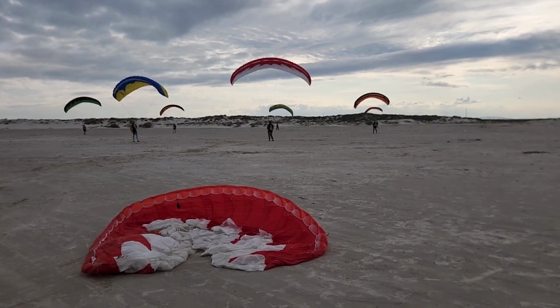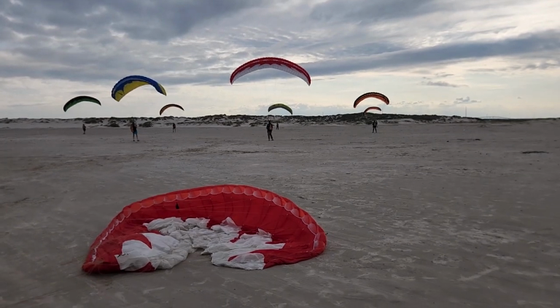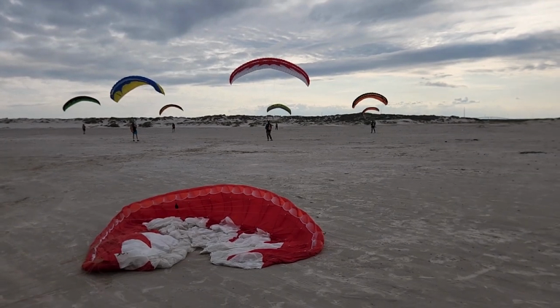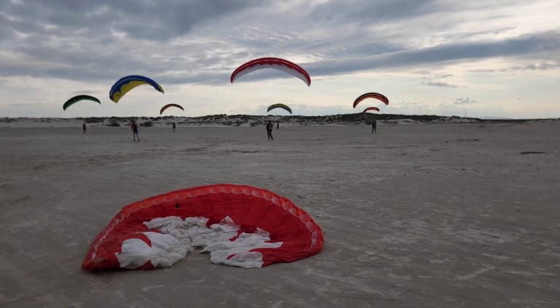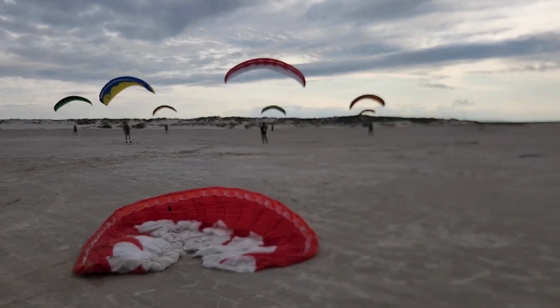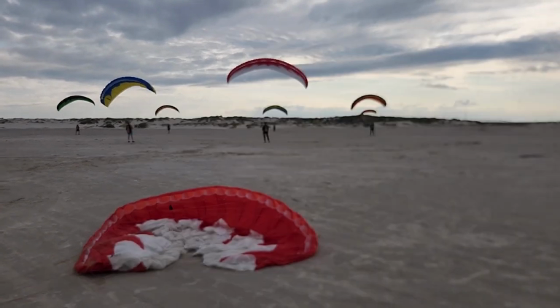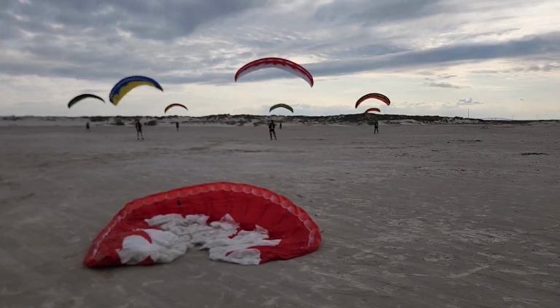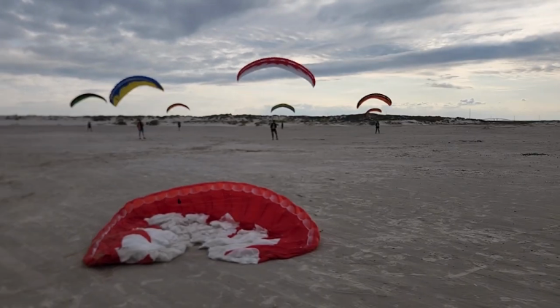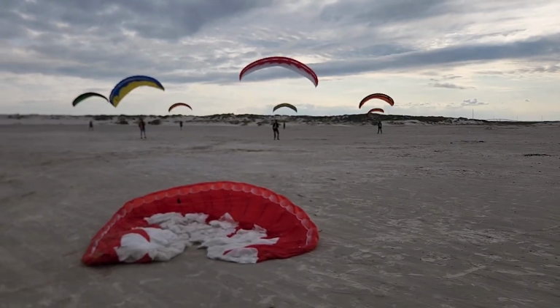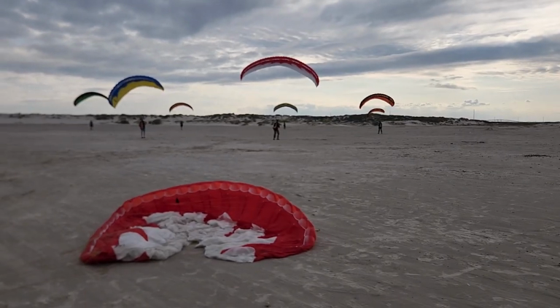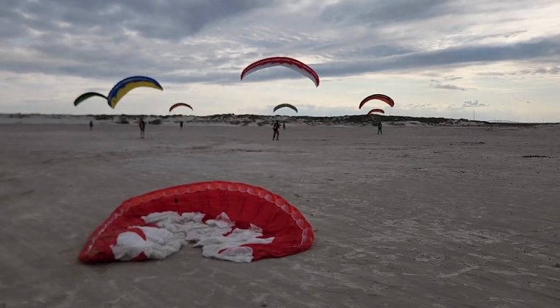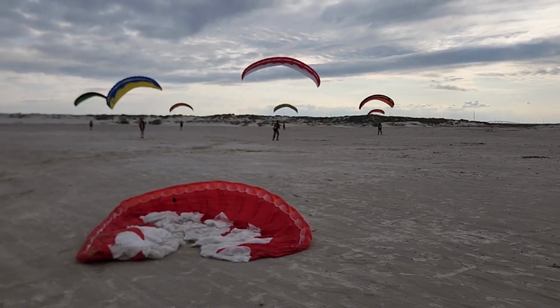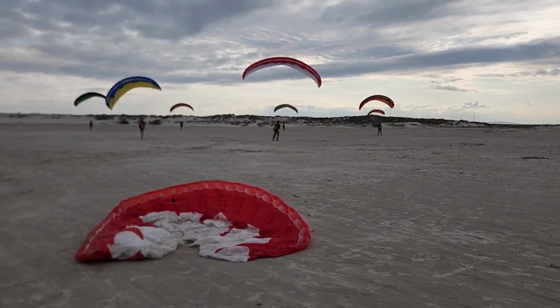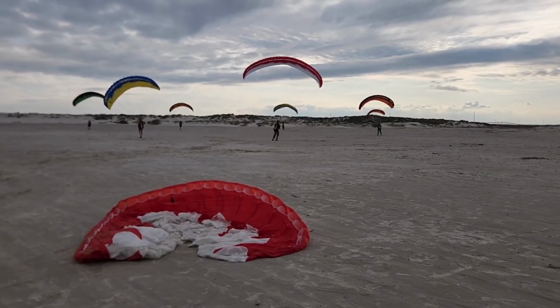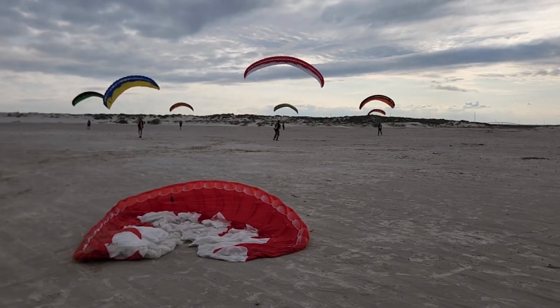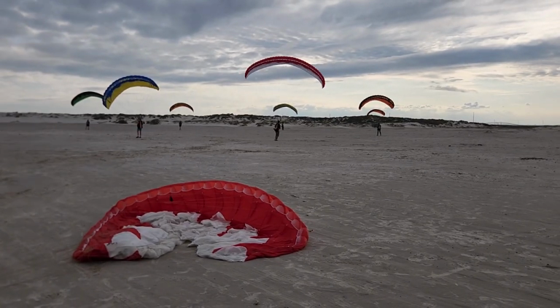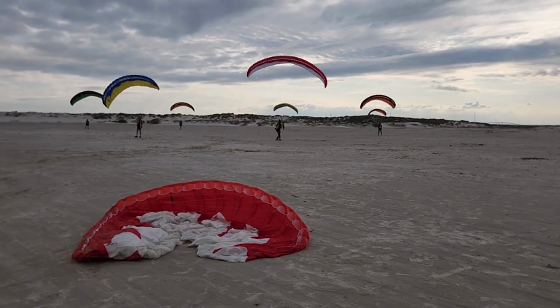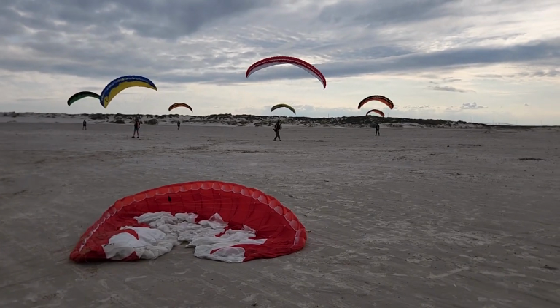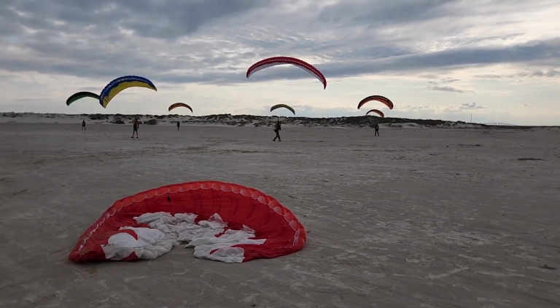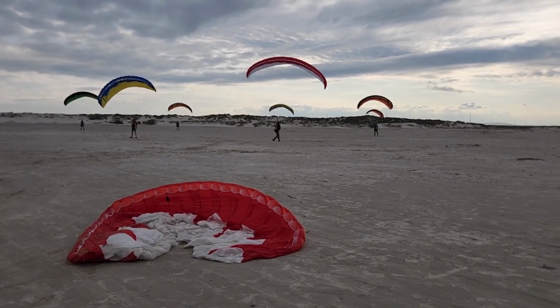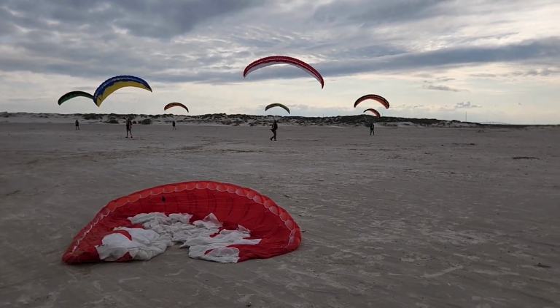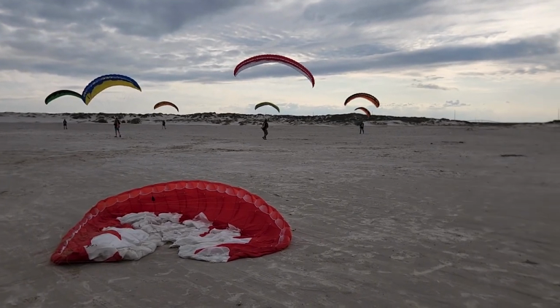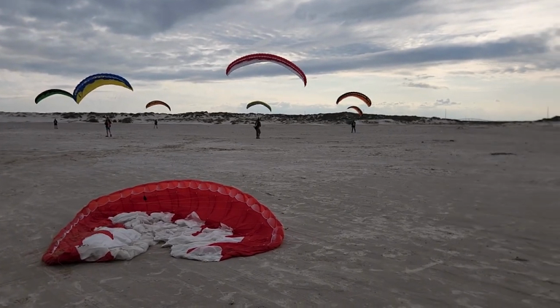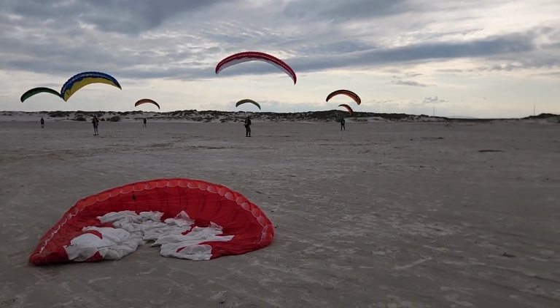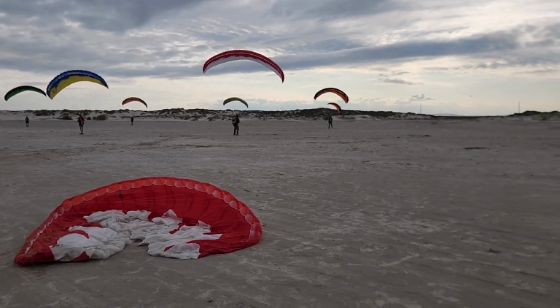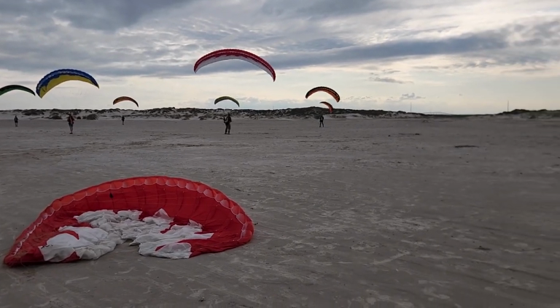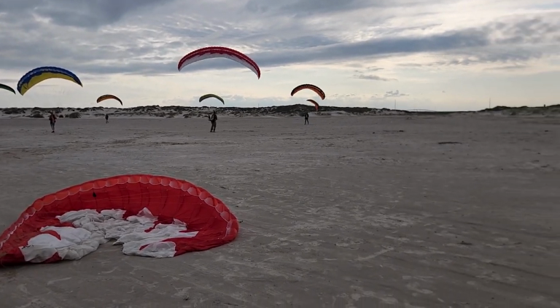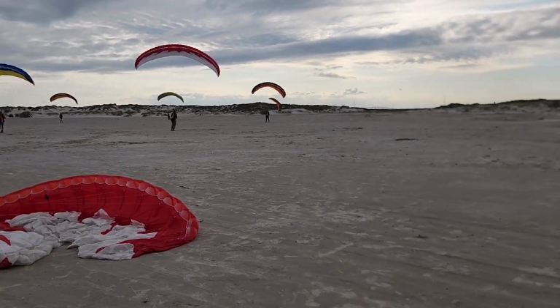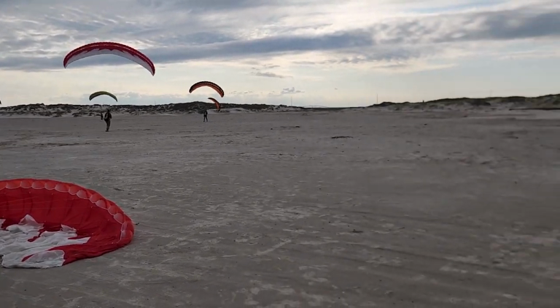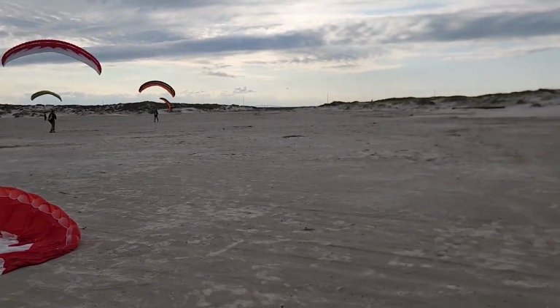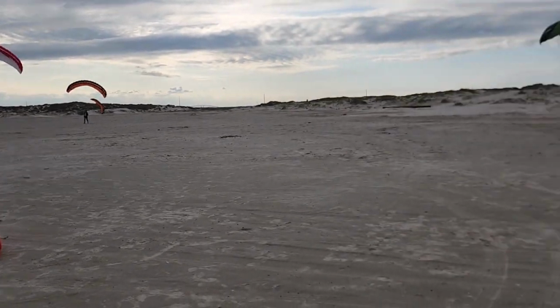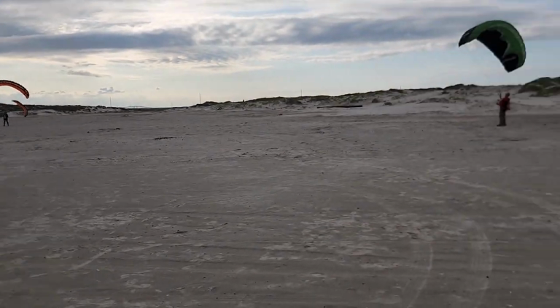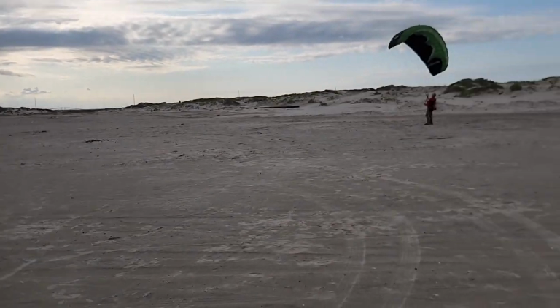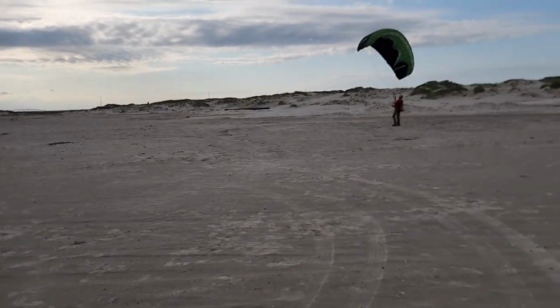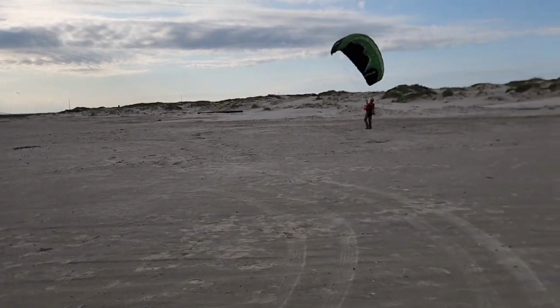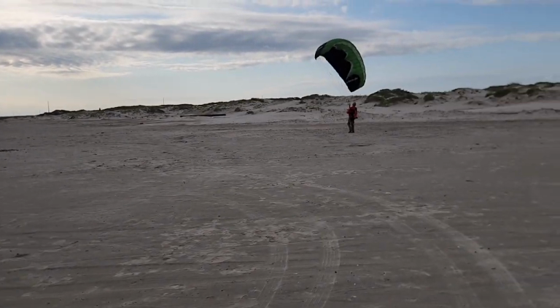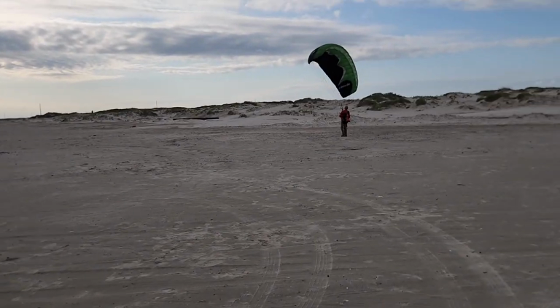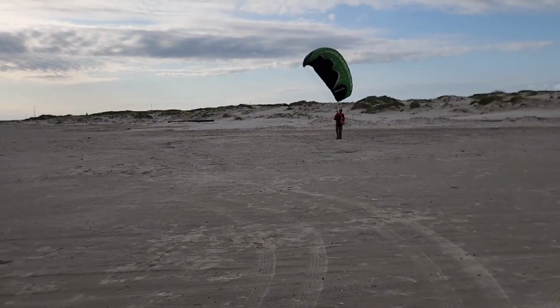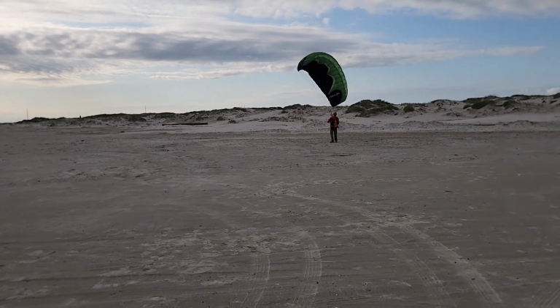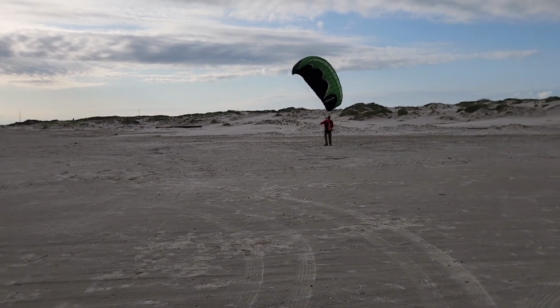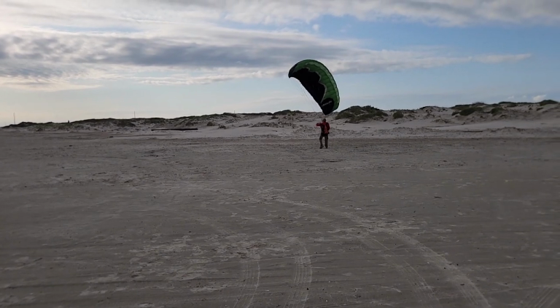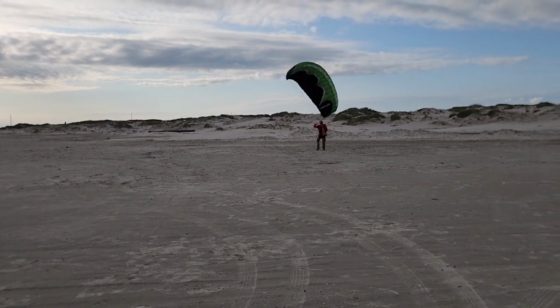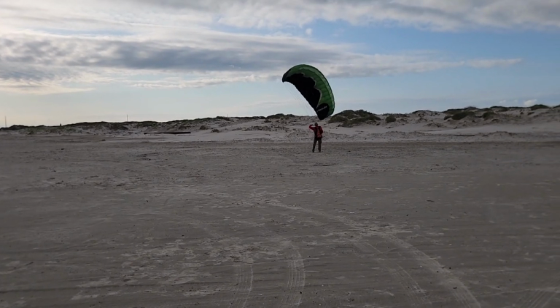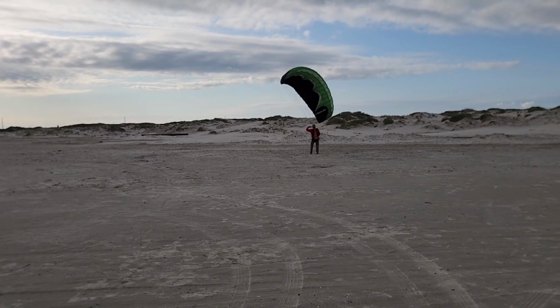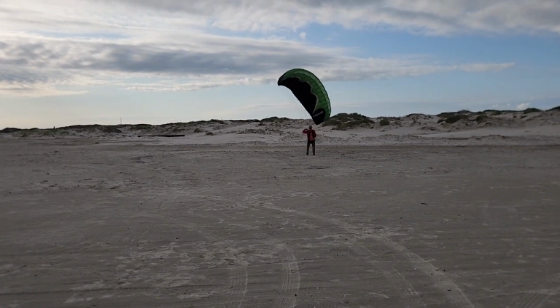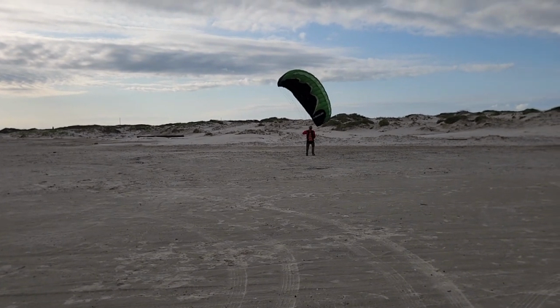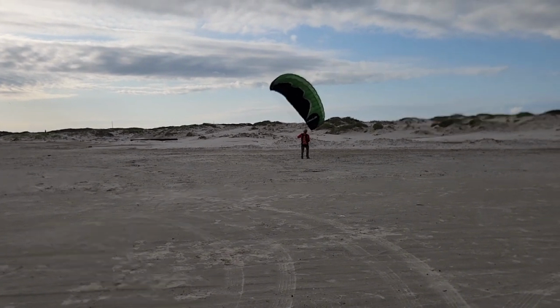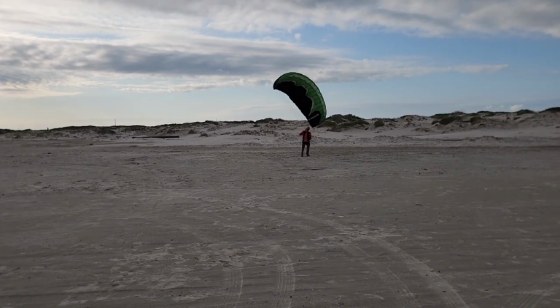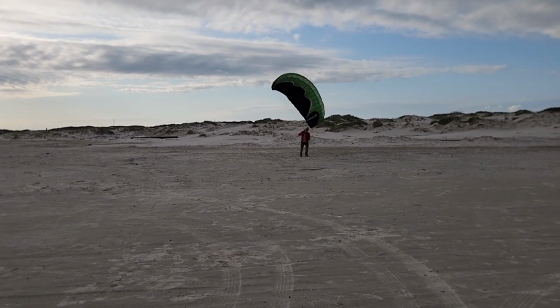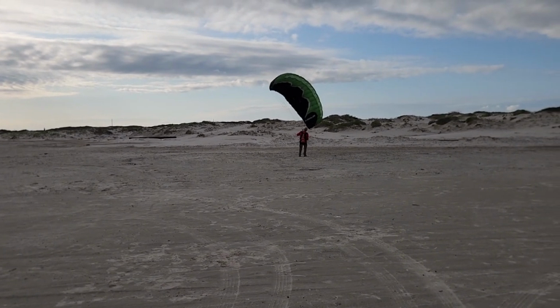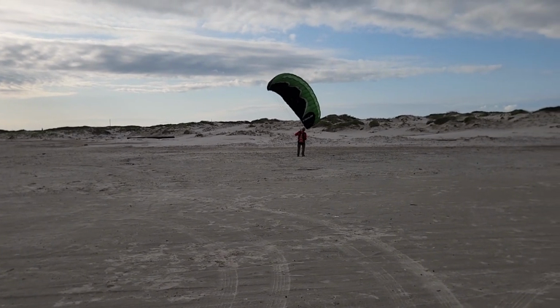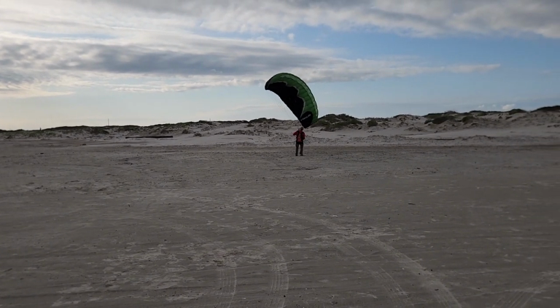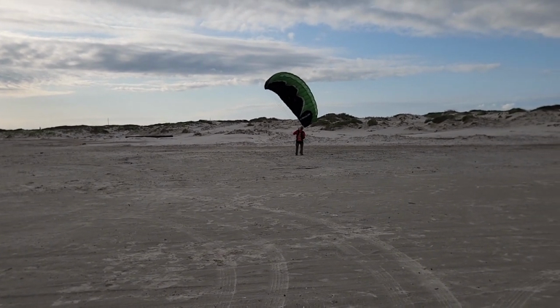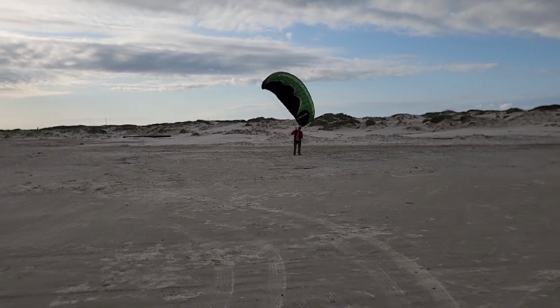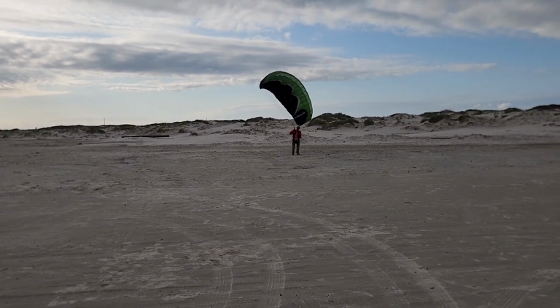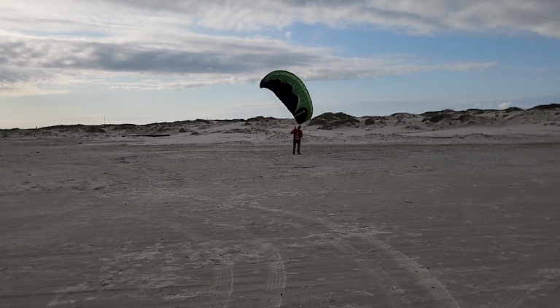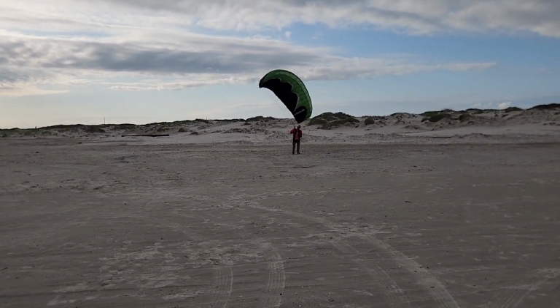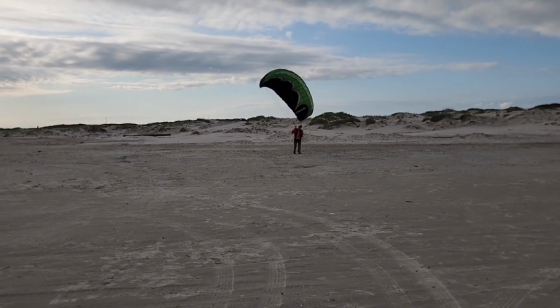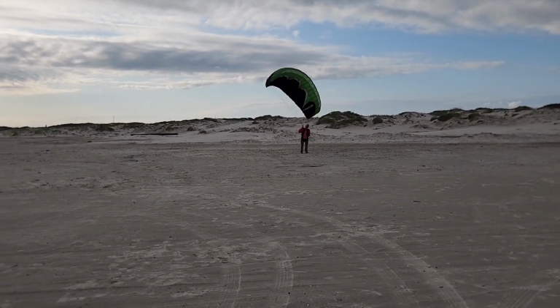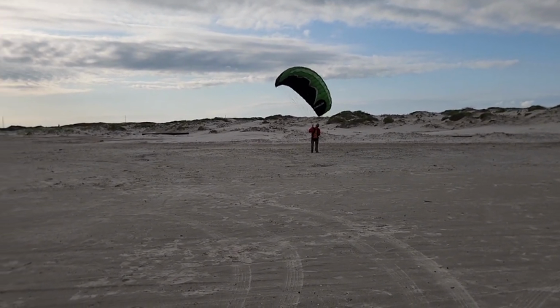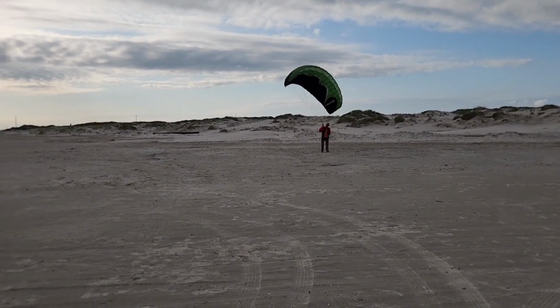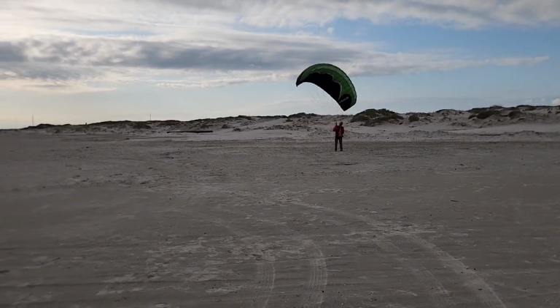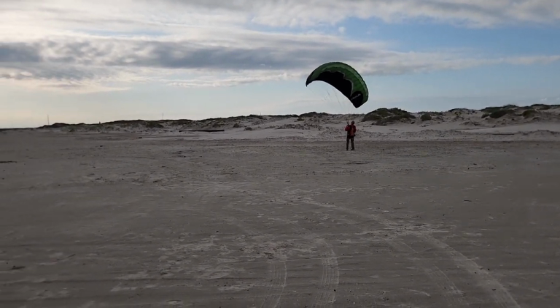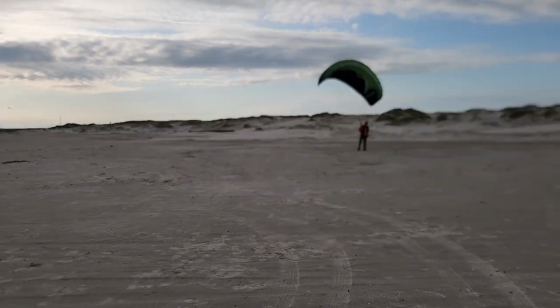Super training day two. Look at all these gliders in the air. 75-year-old Ed rocking it here.